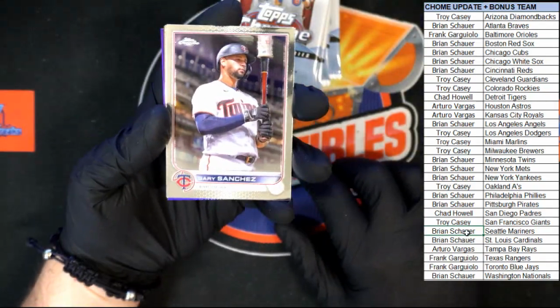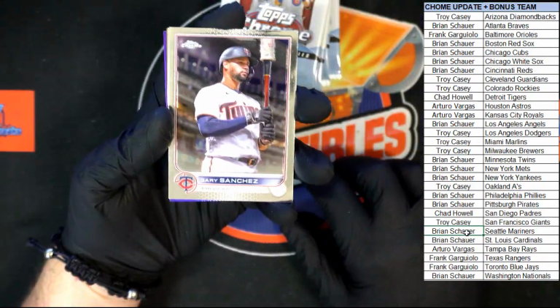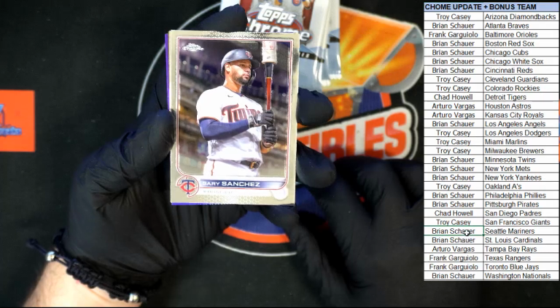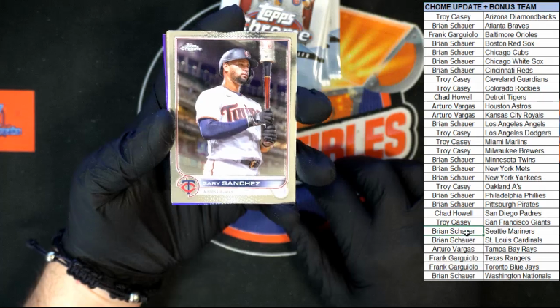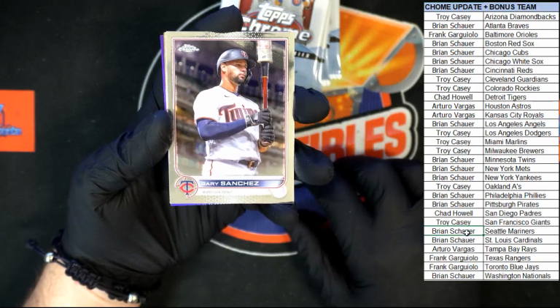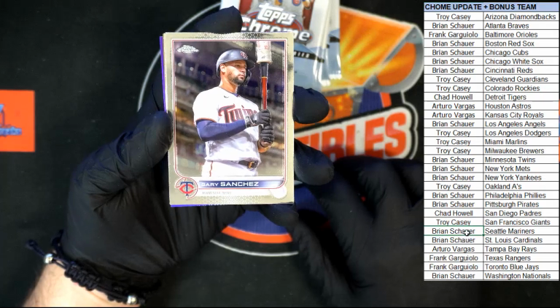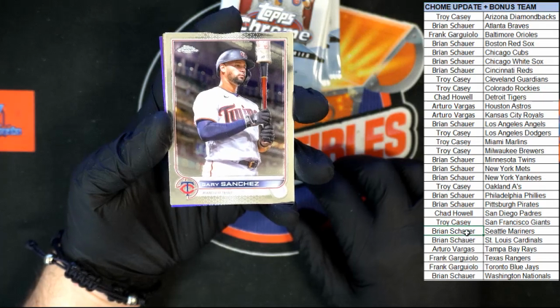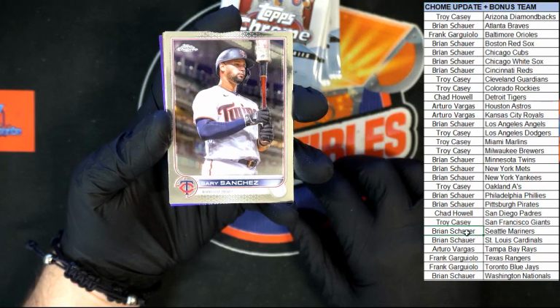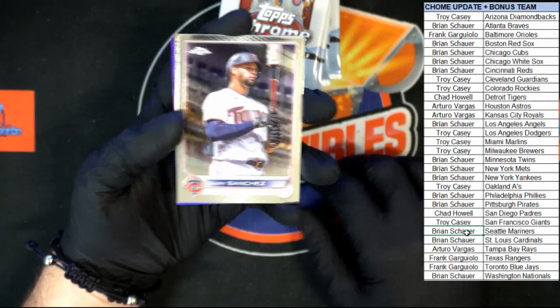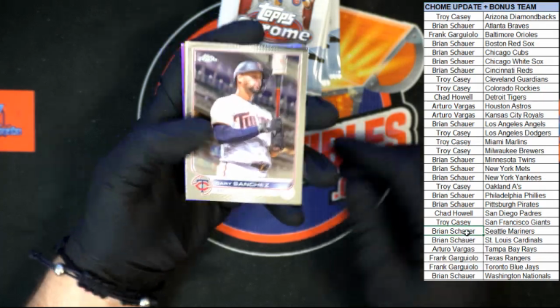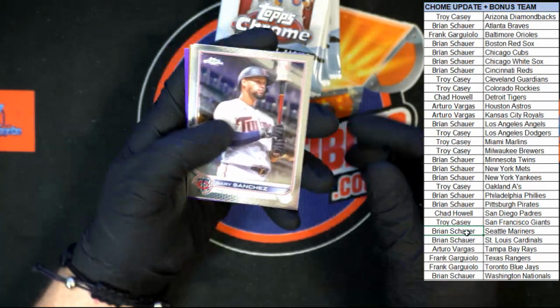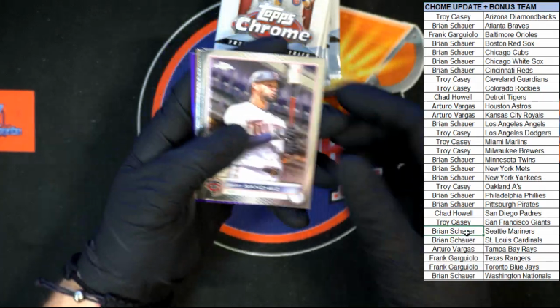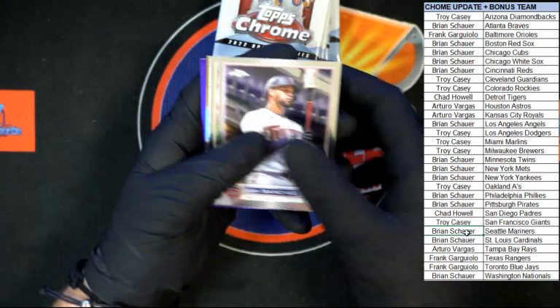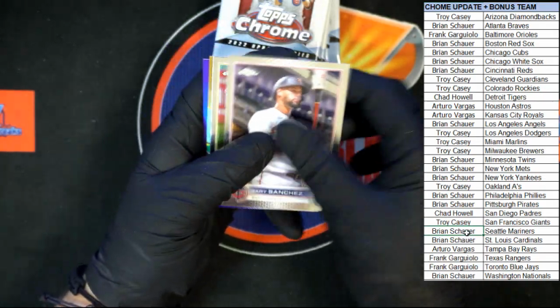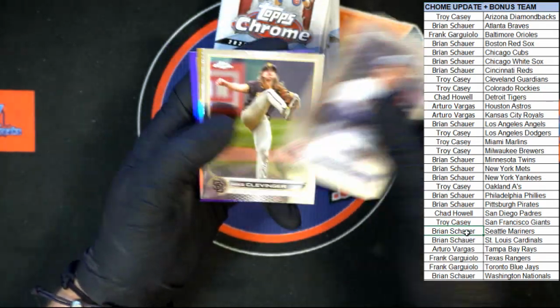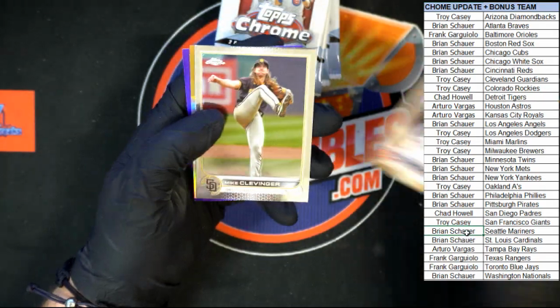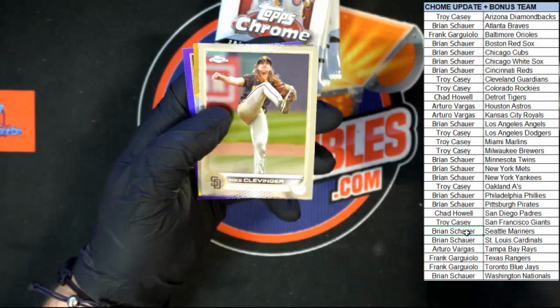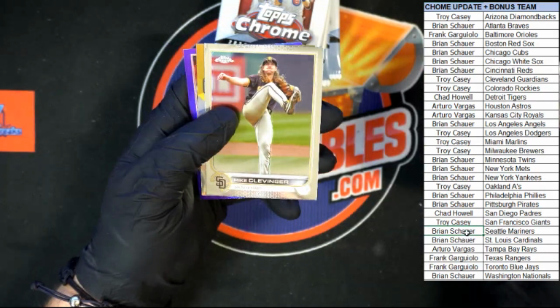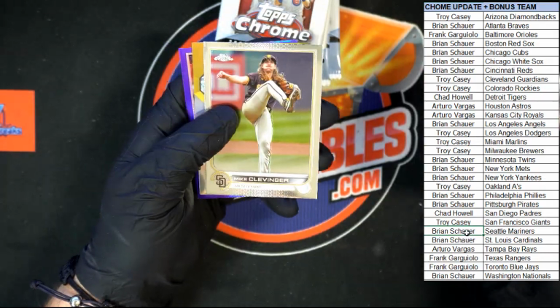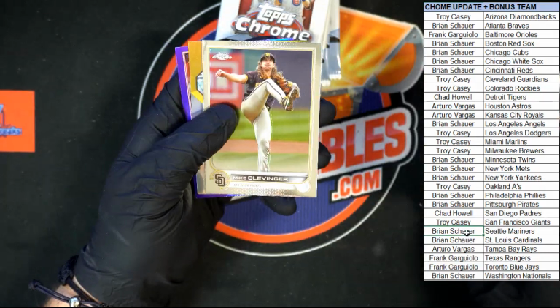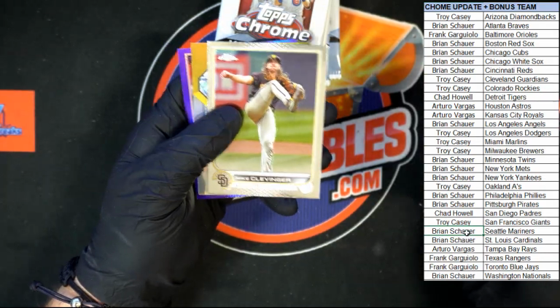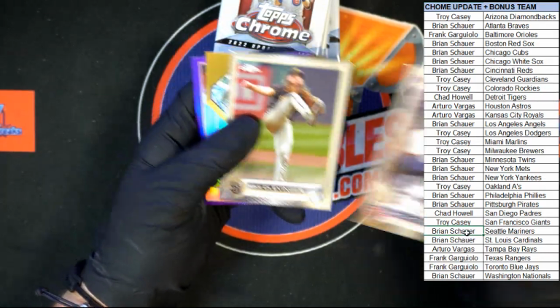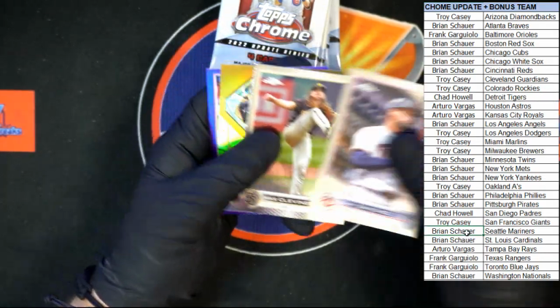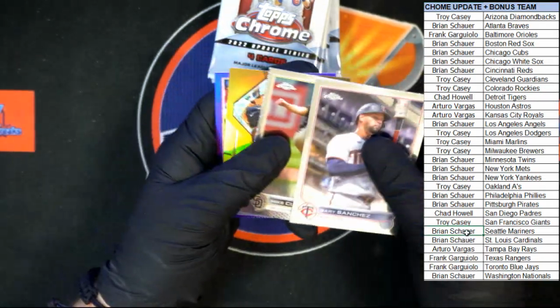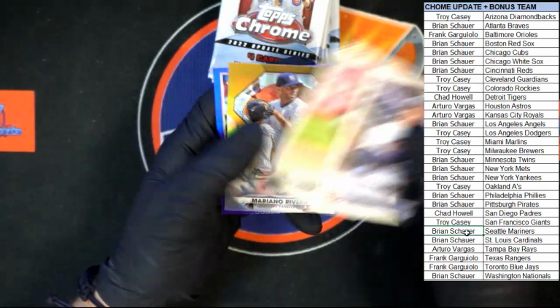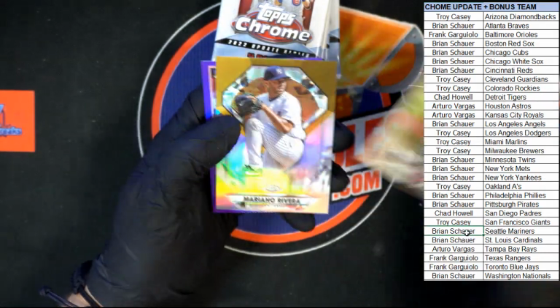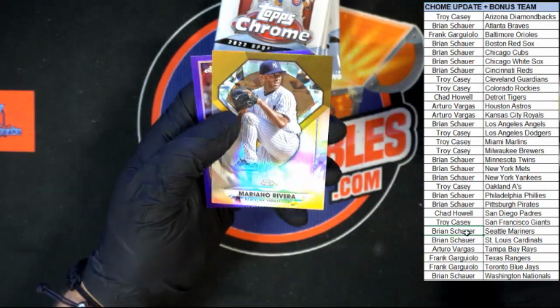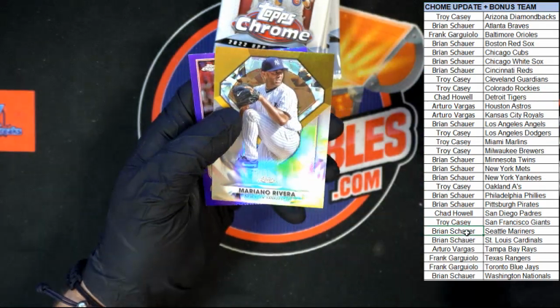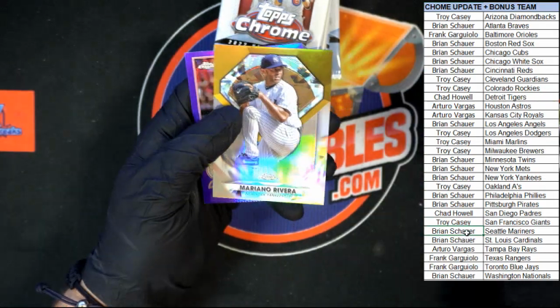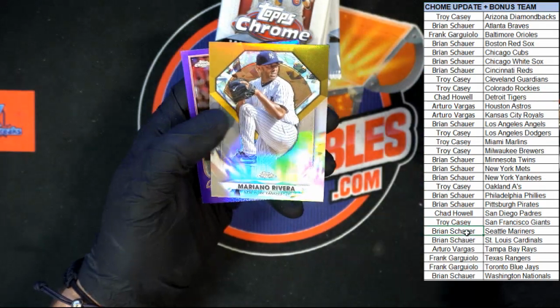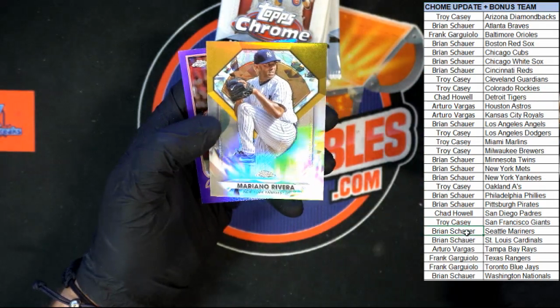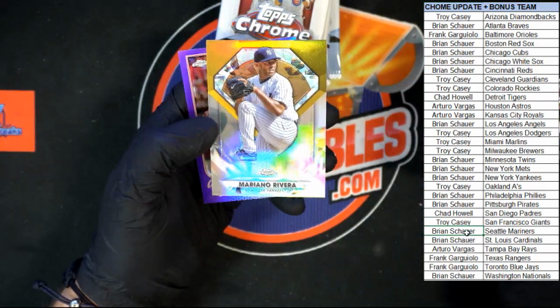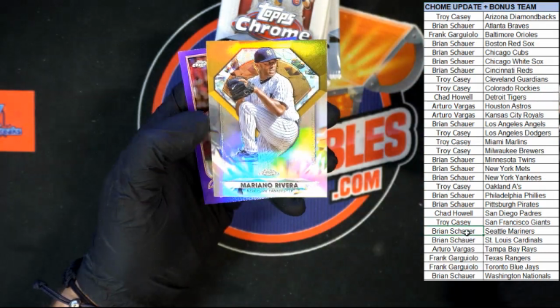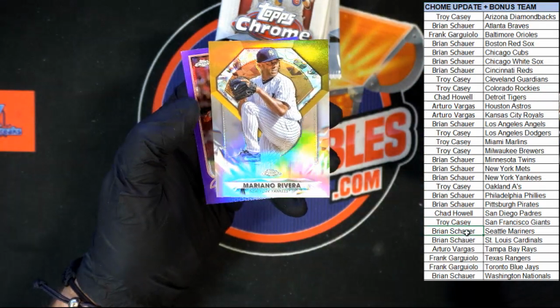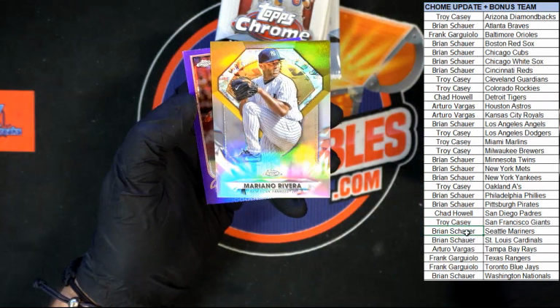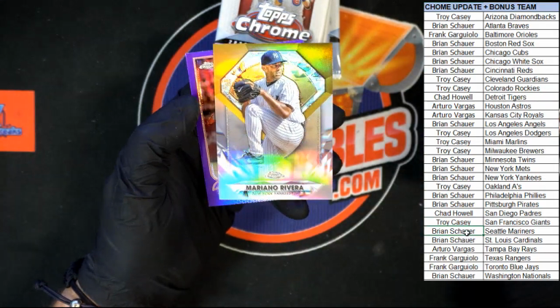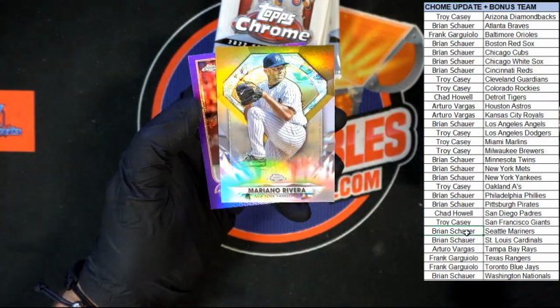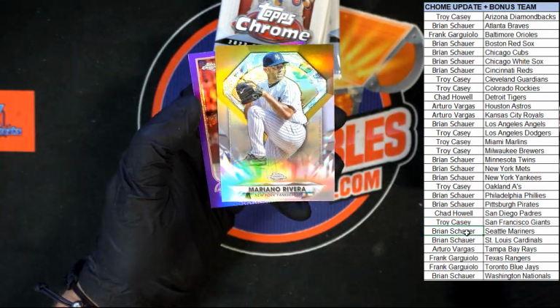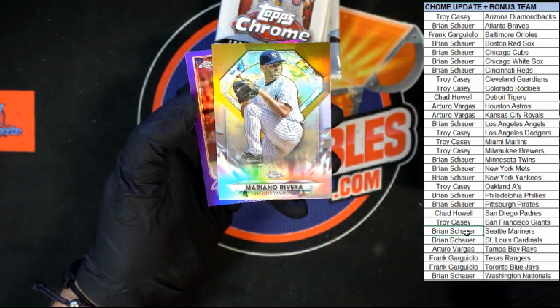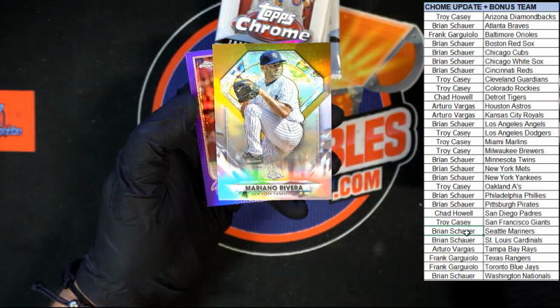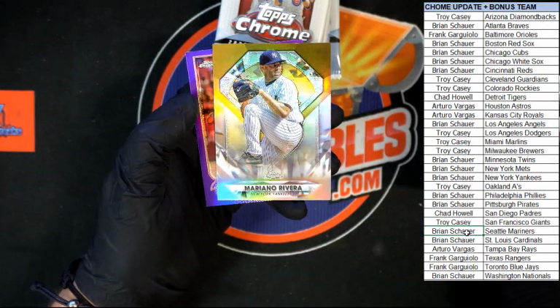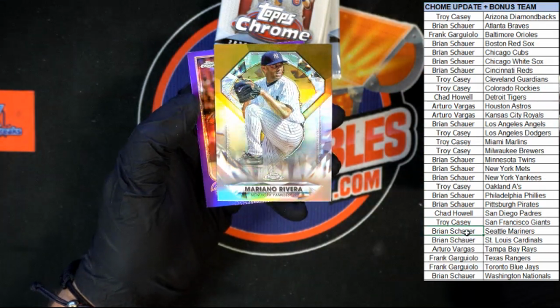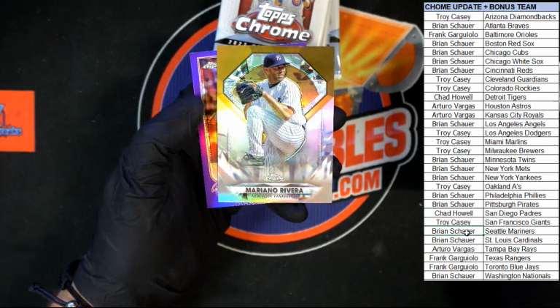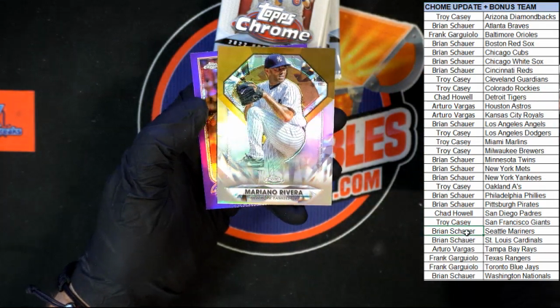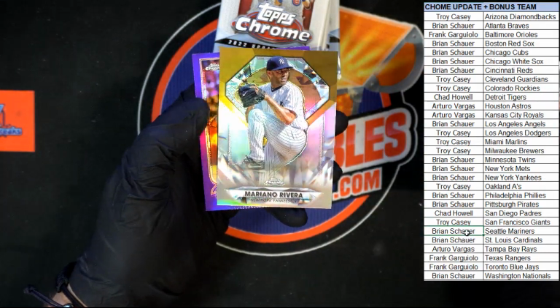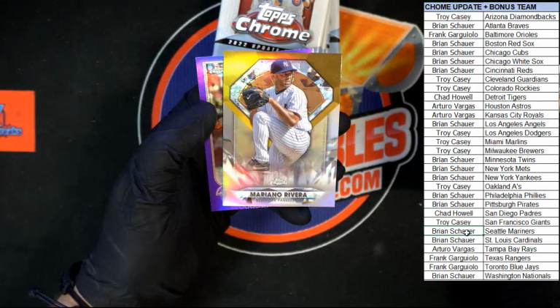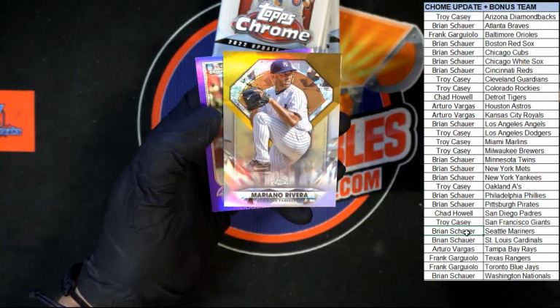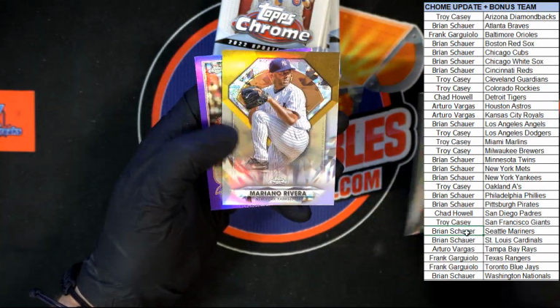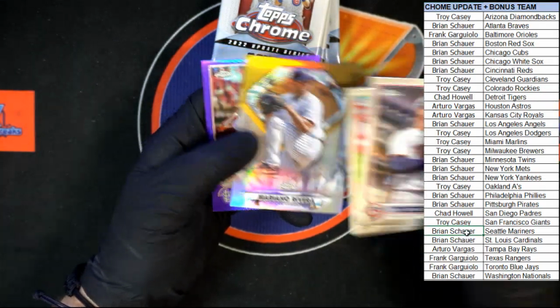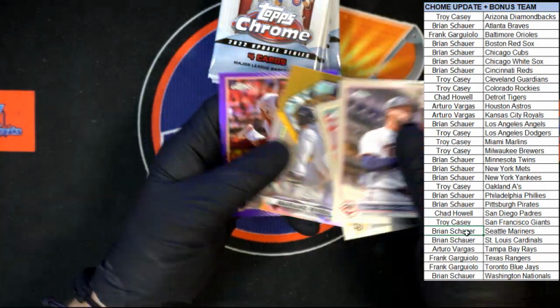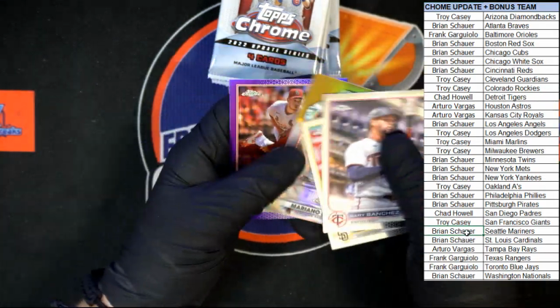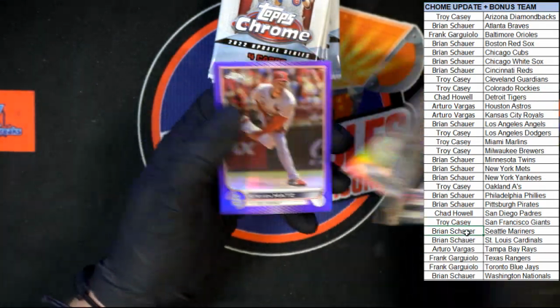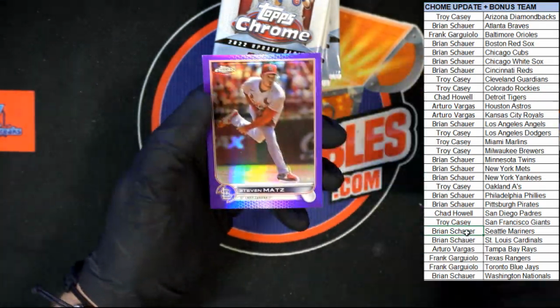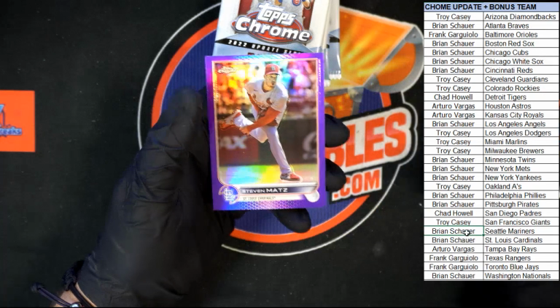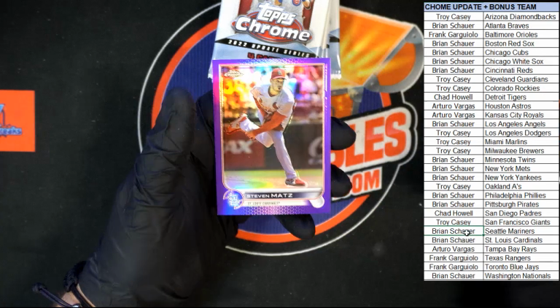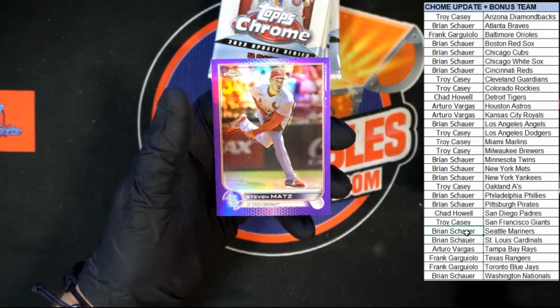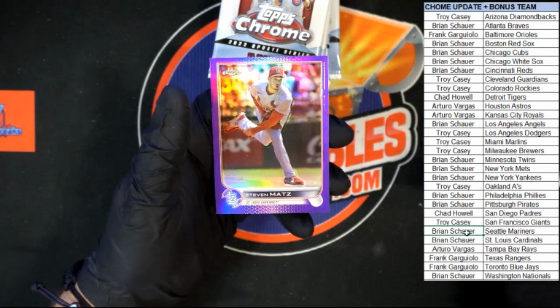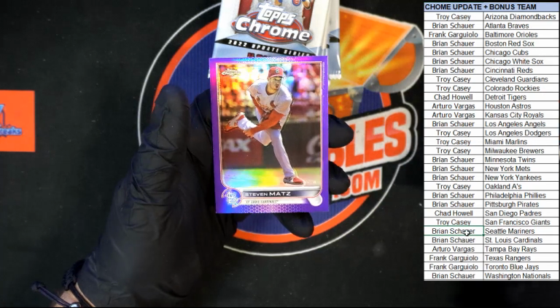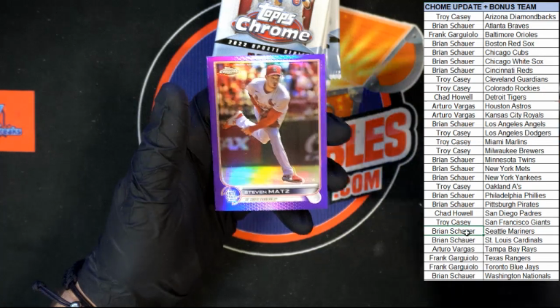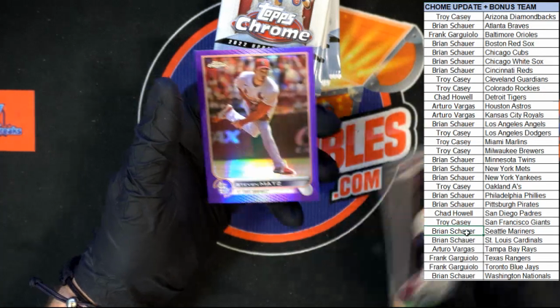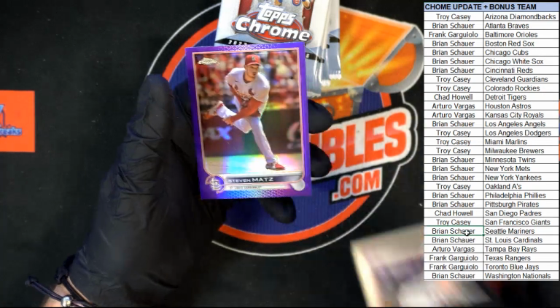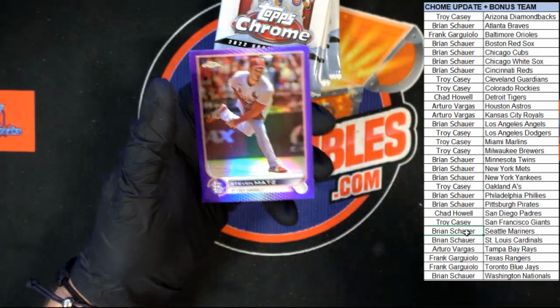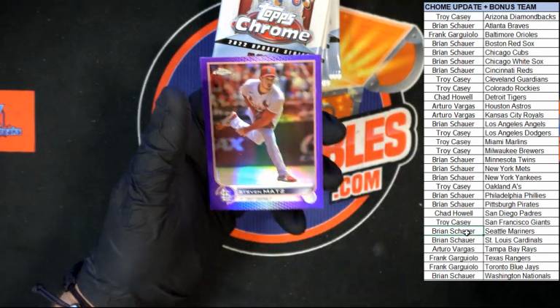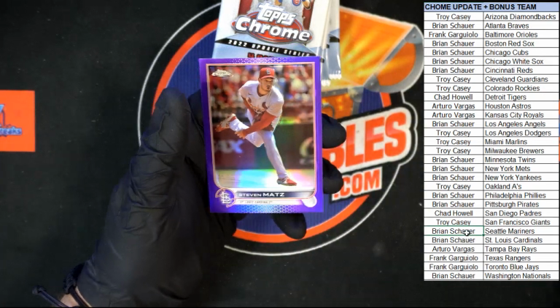Next pack — Sanchez for the Twins, Clevenger, Mariano Rivera diamond, and Steven Matt's purple.